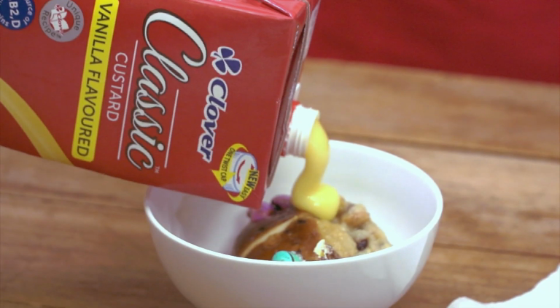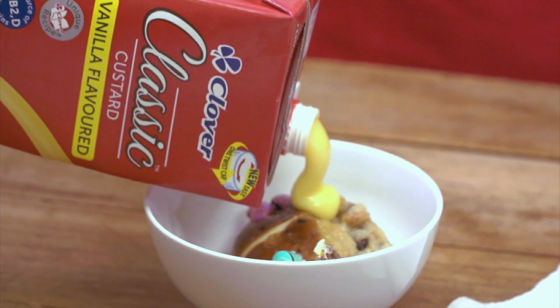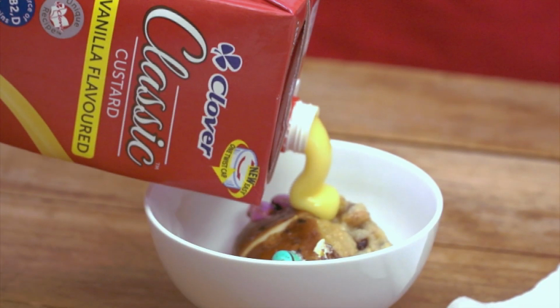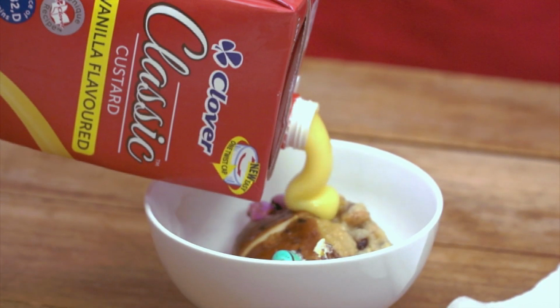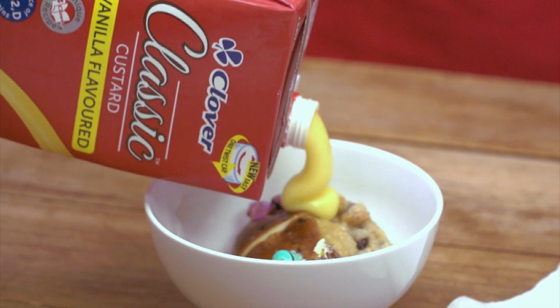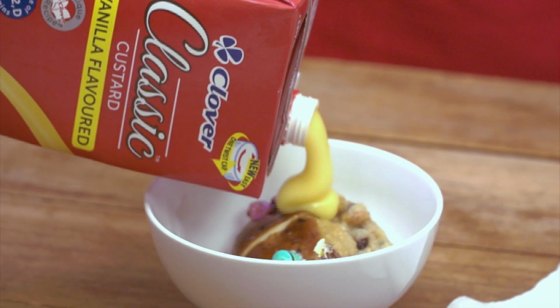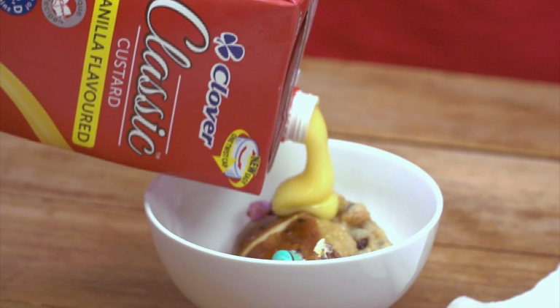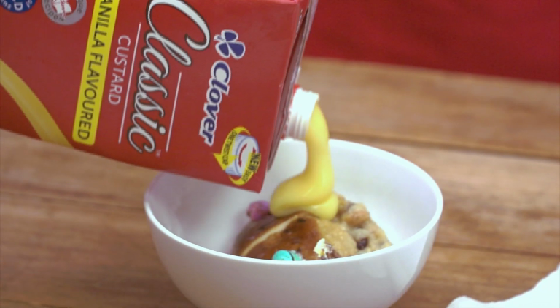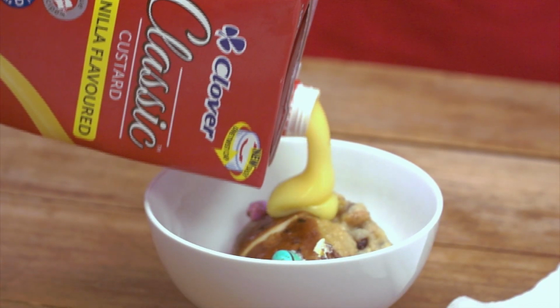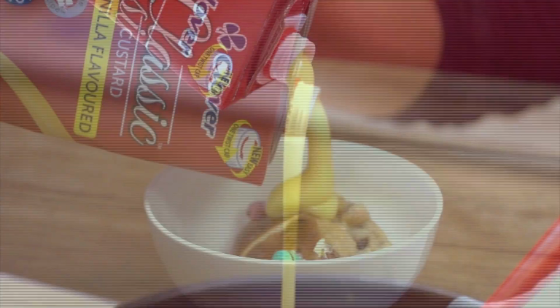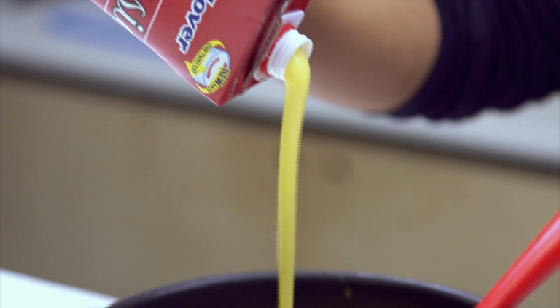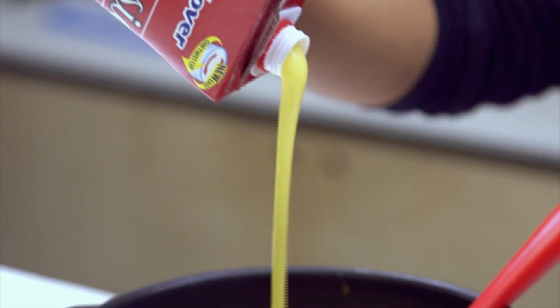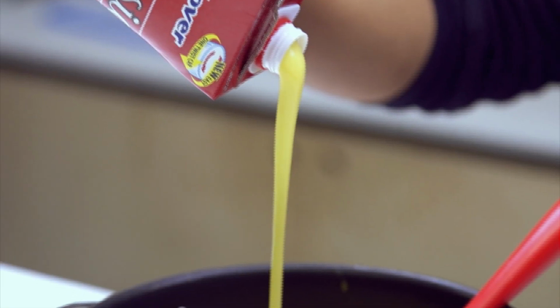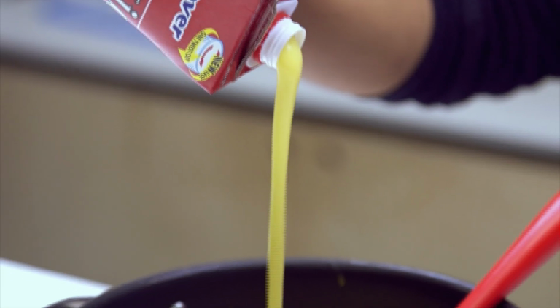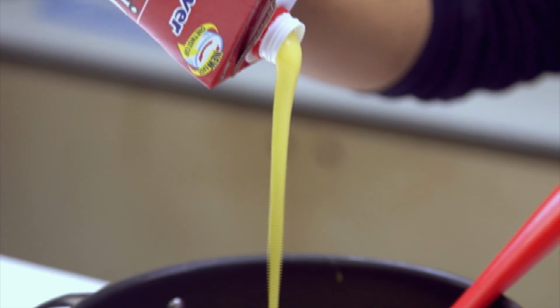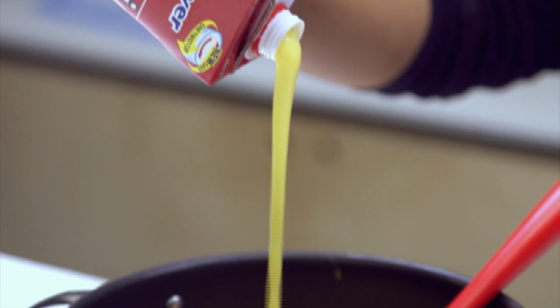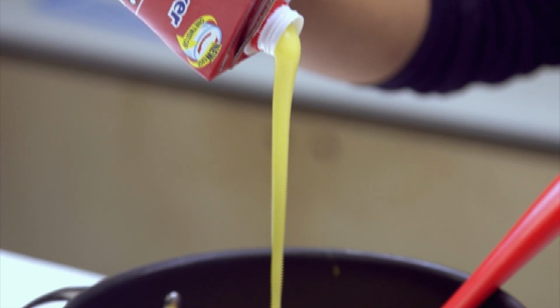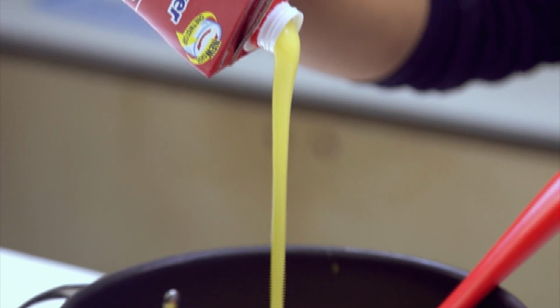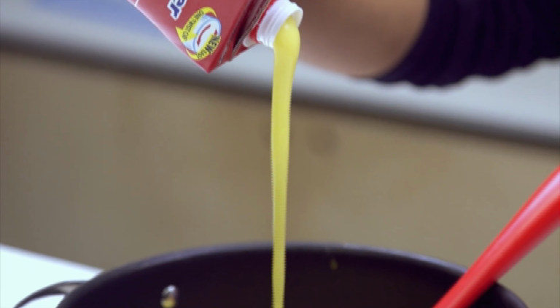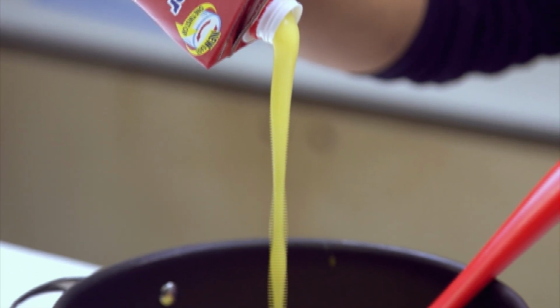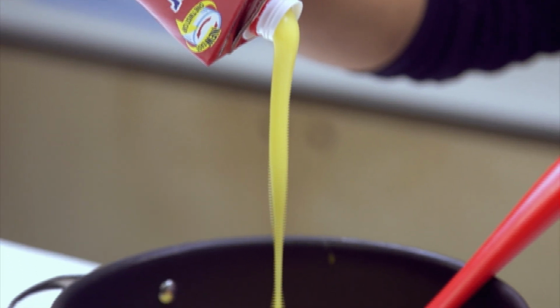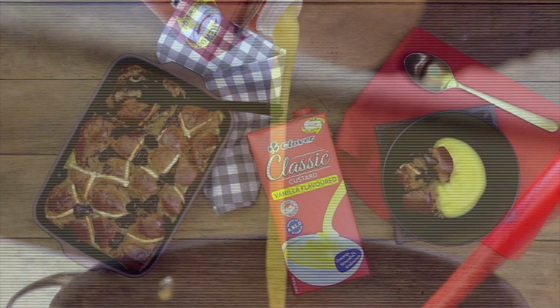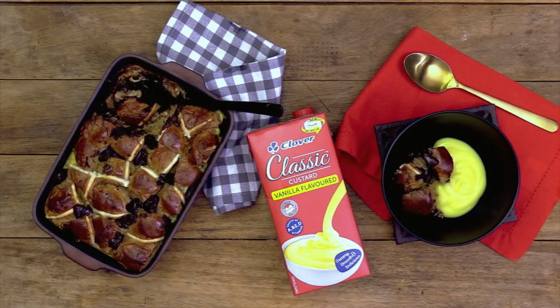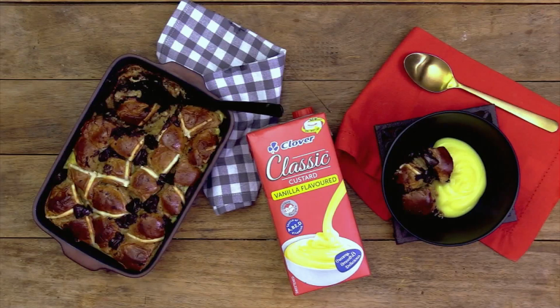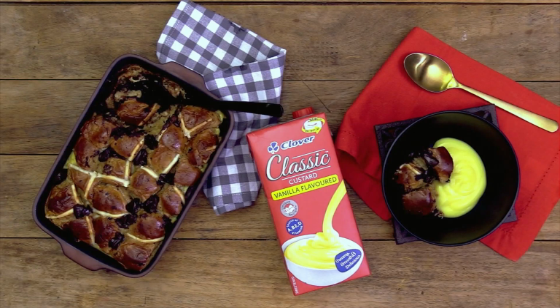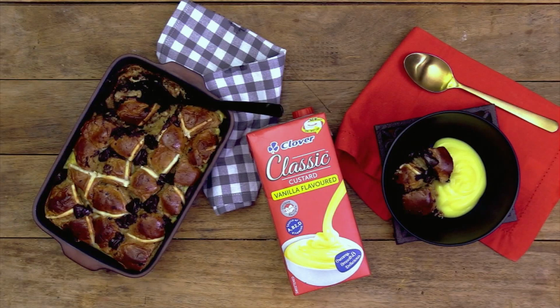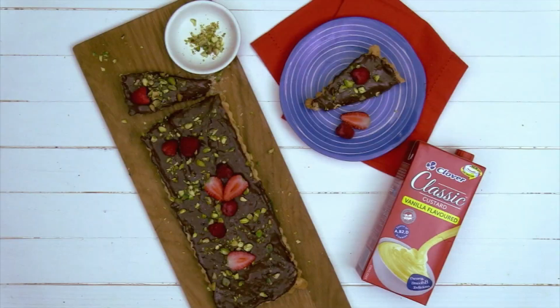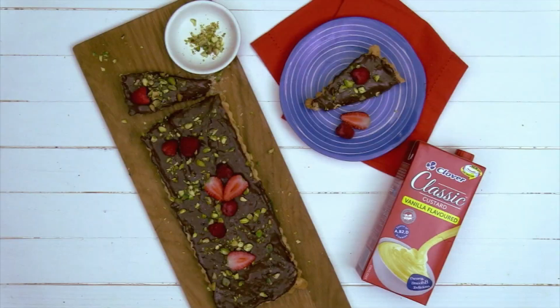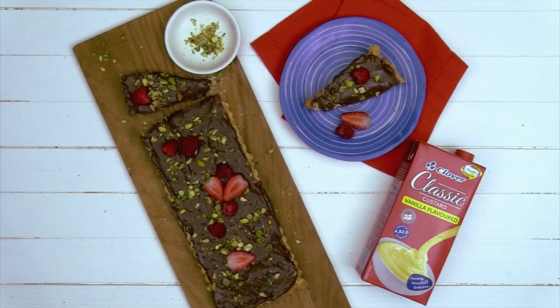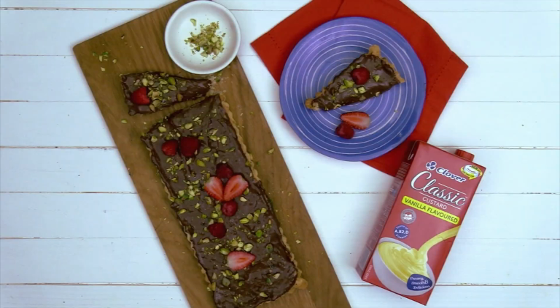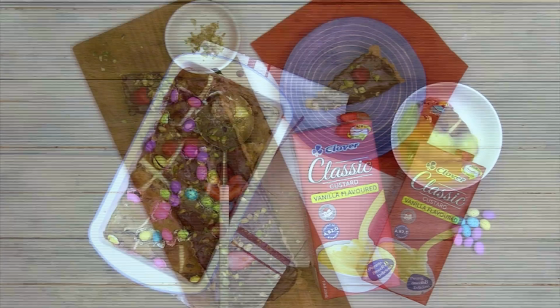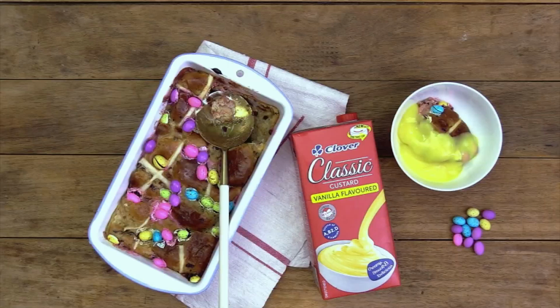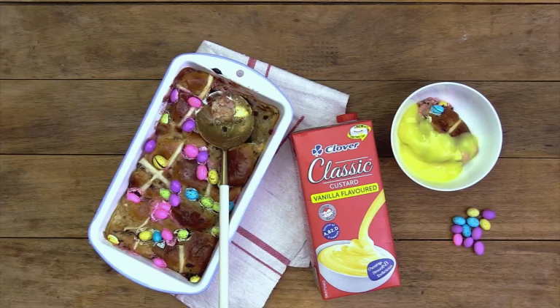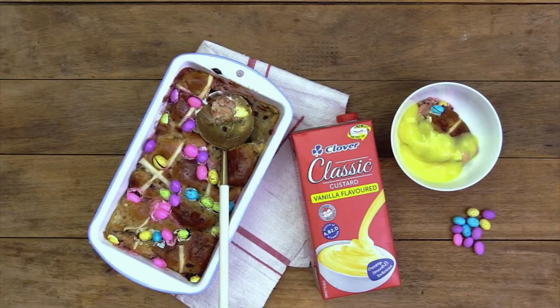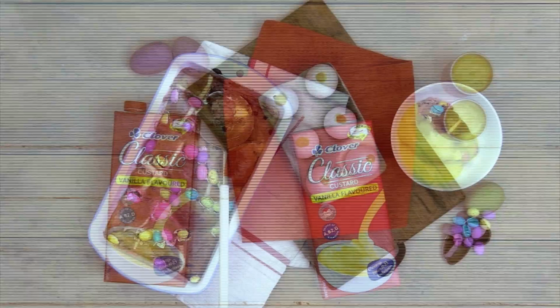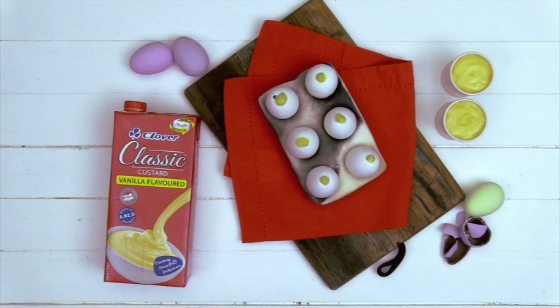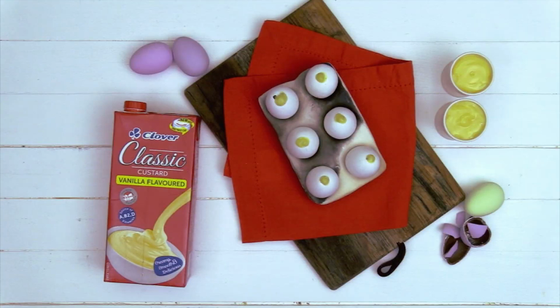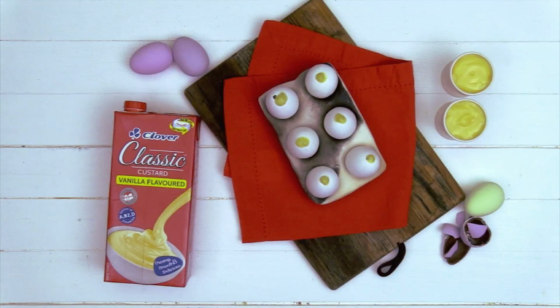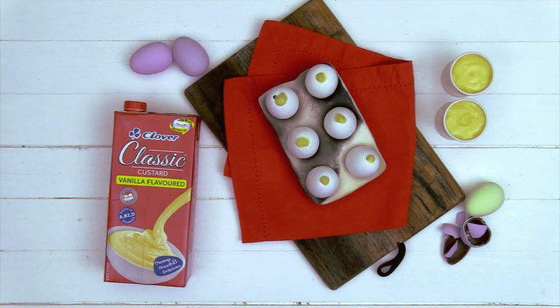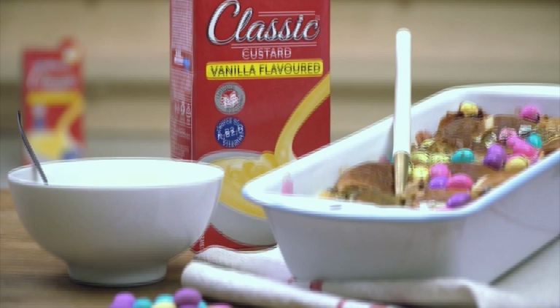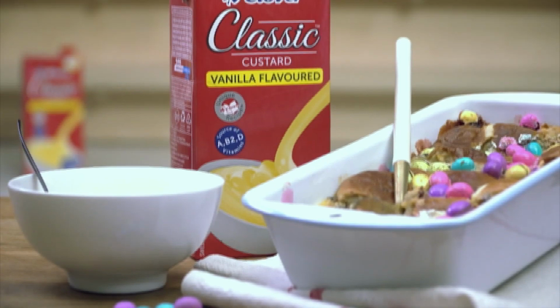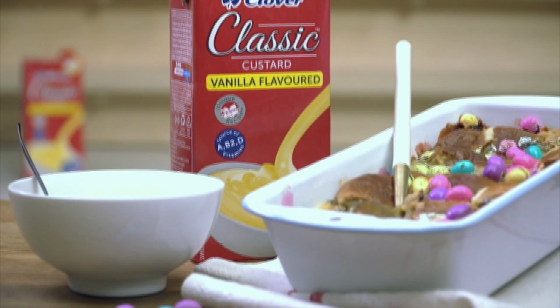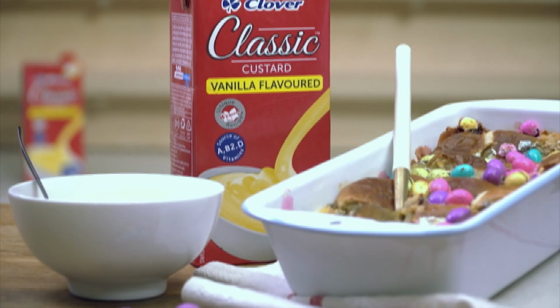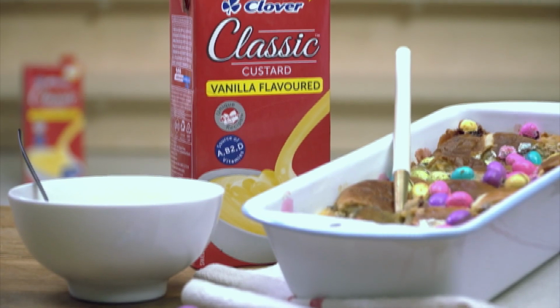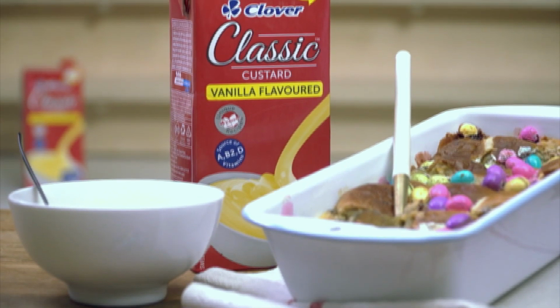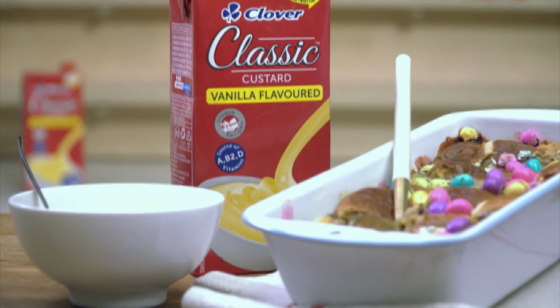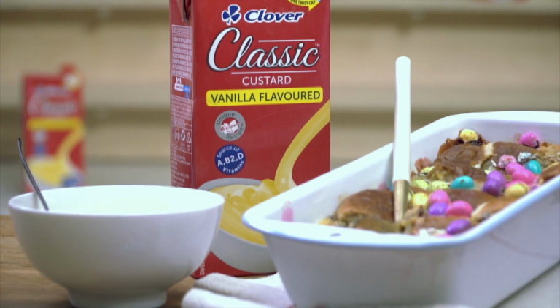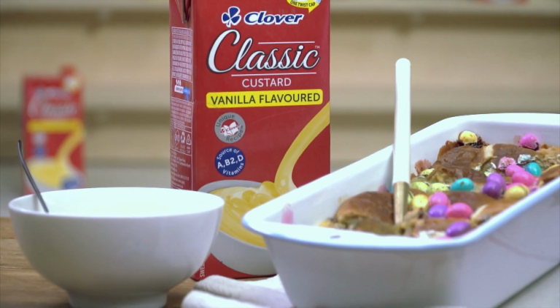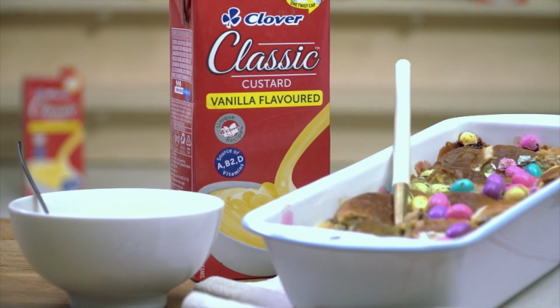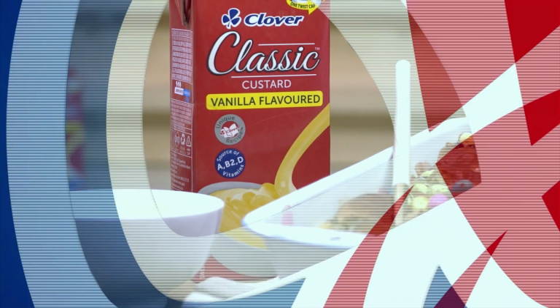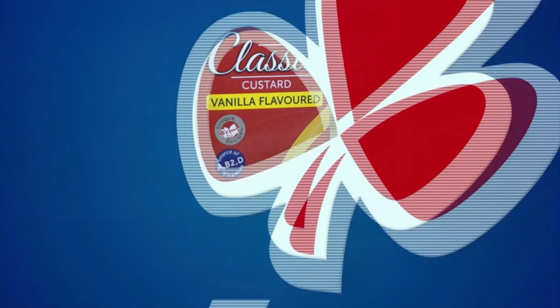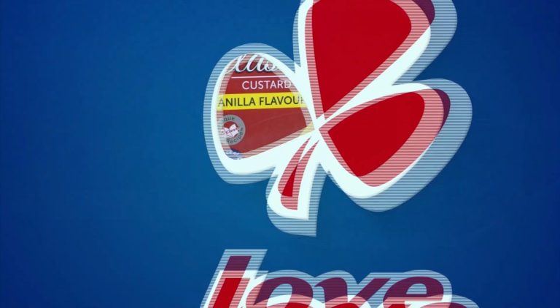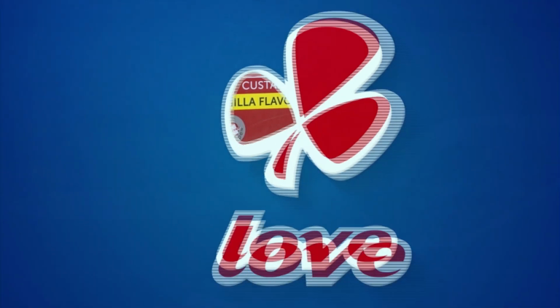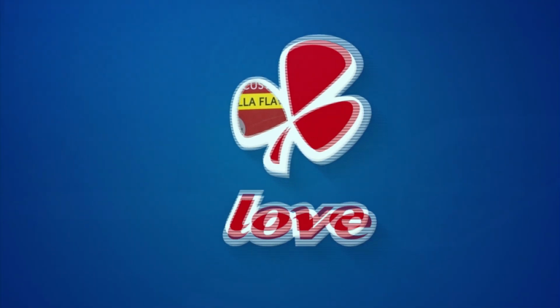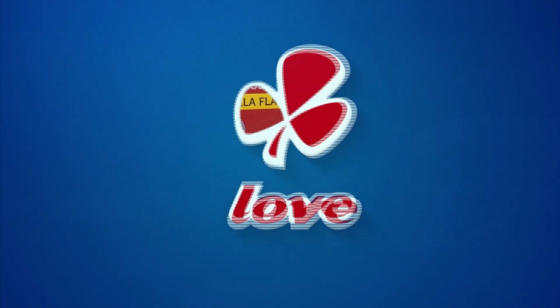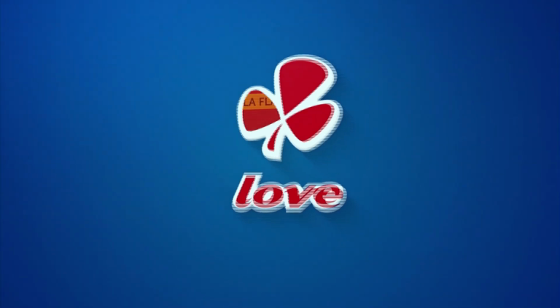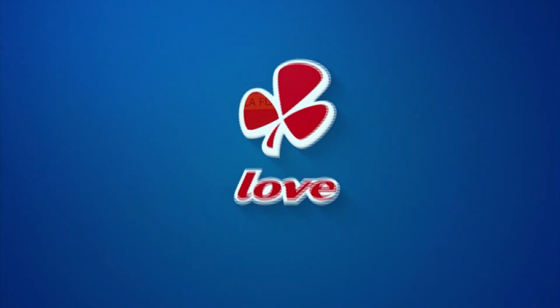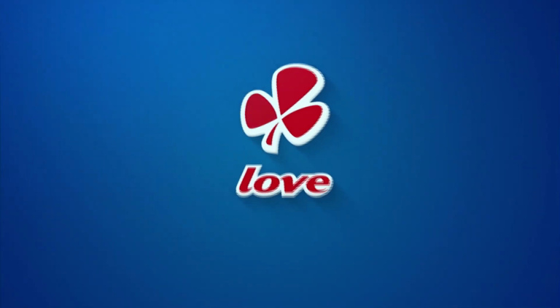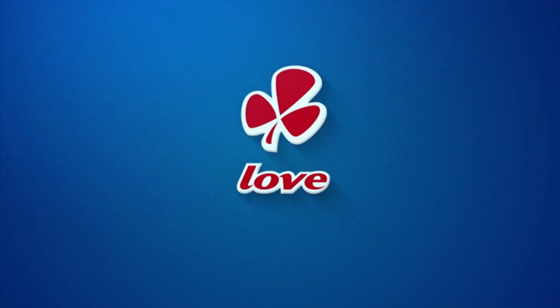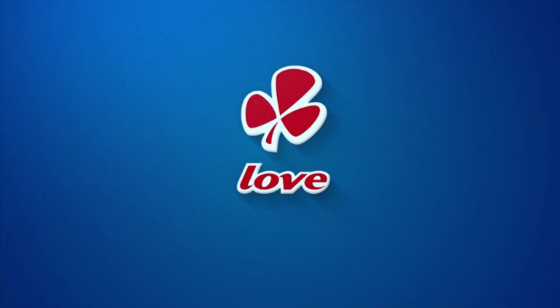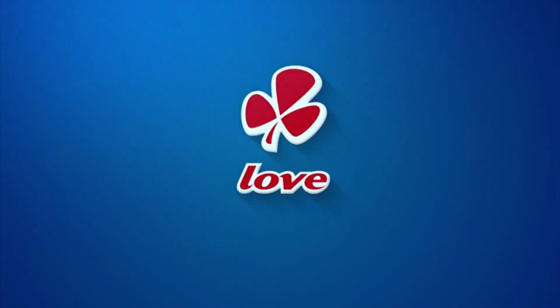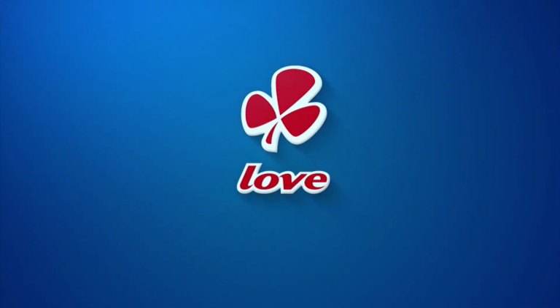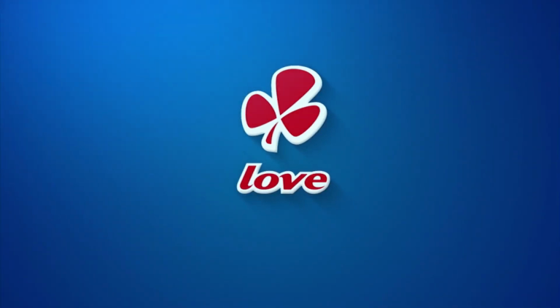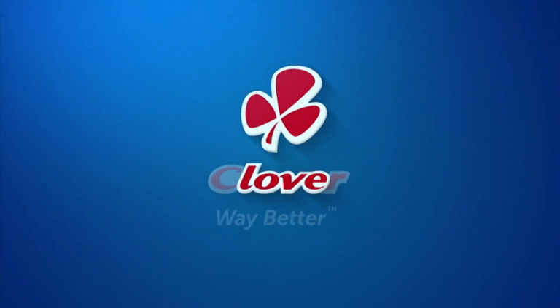Clover Classic Custard. The creamy taste that takes you back. Made with love by Clover.